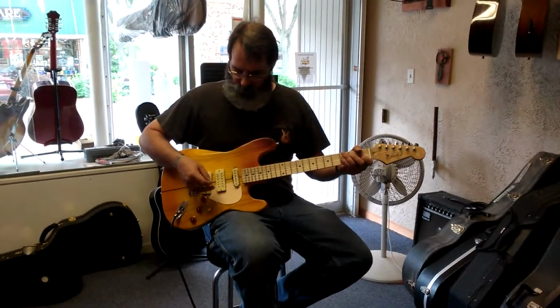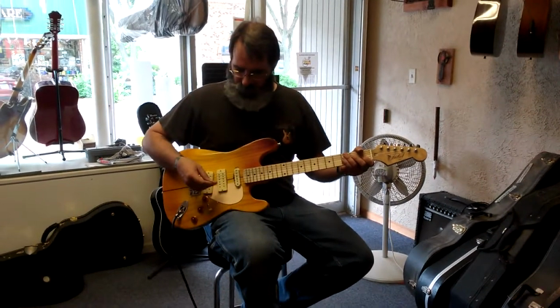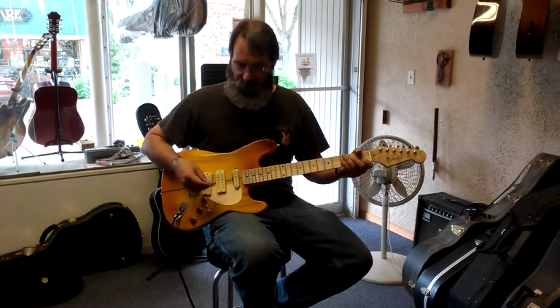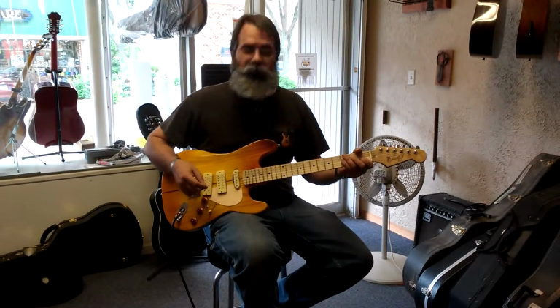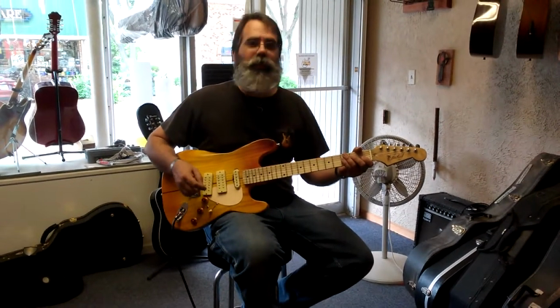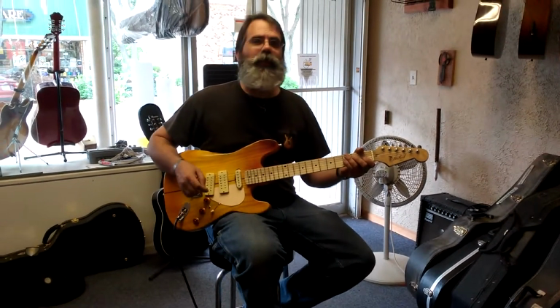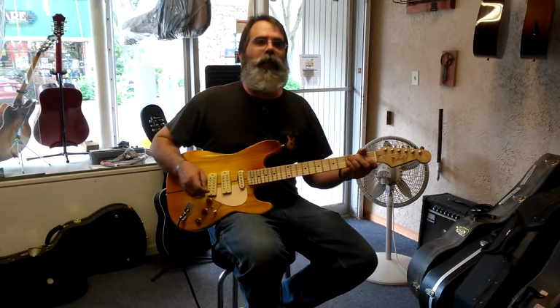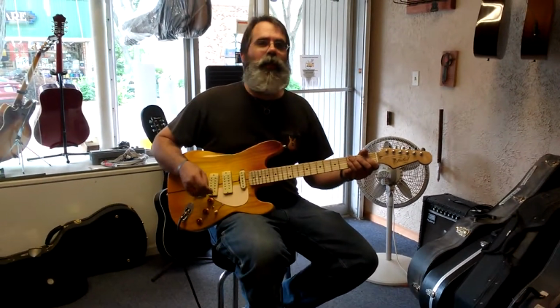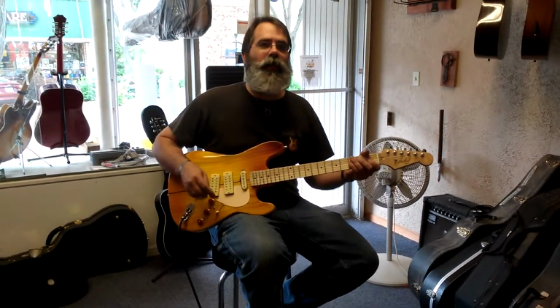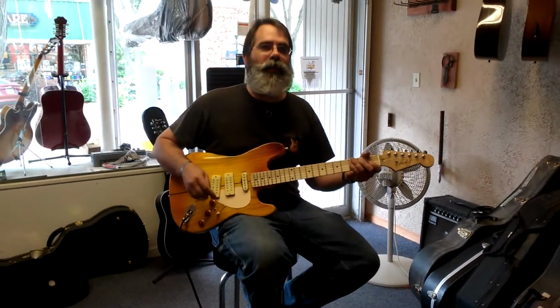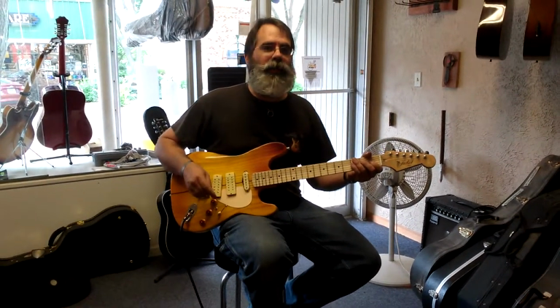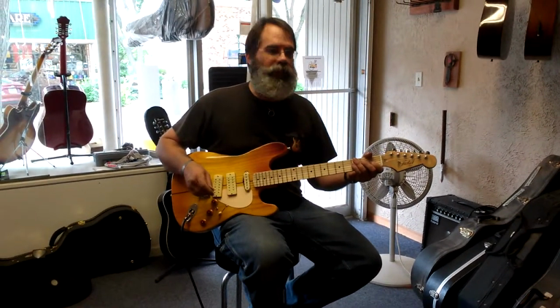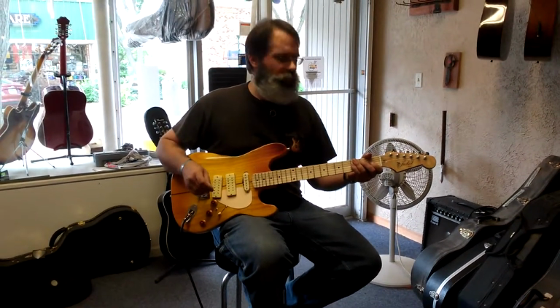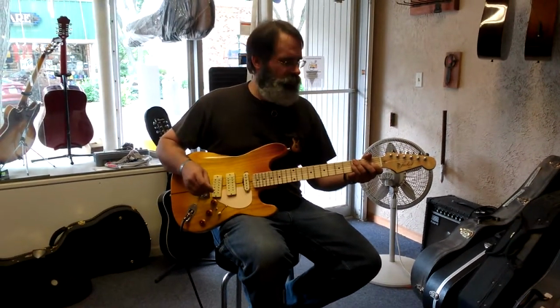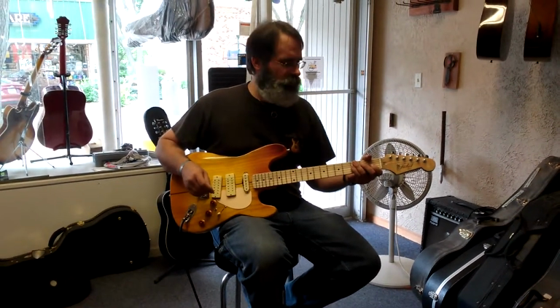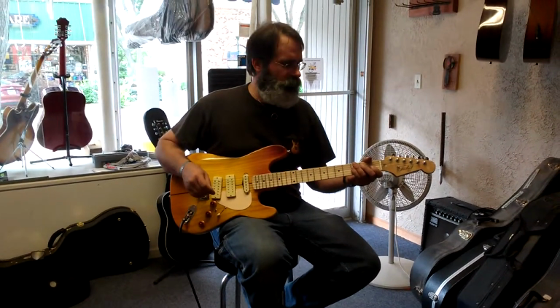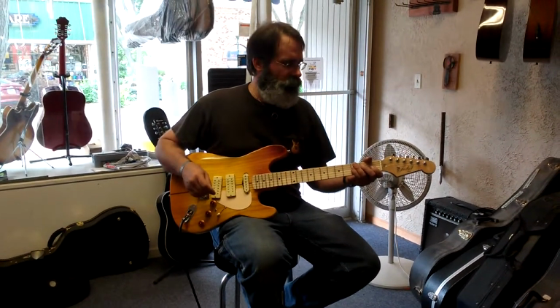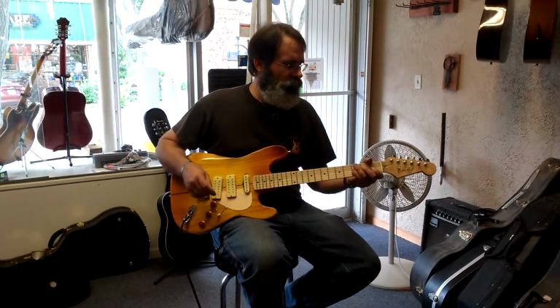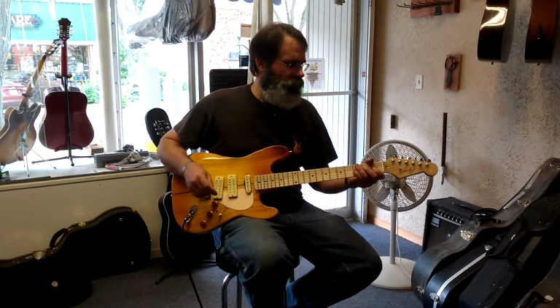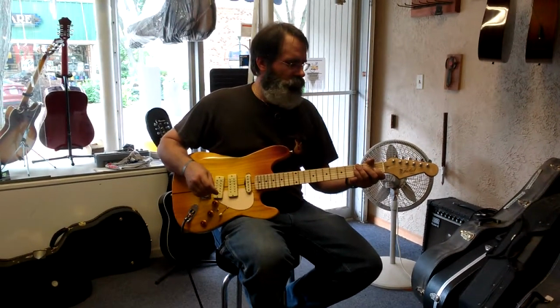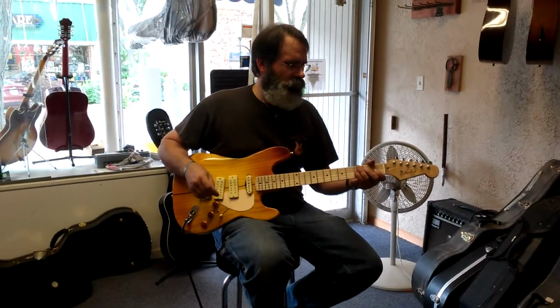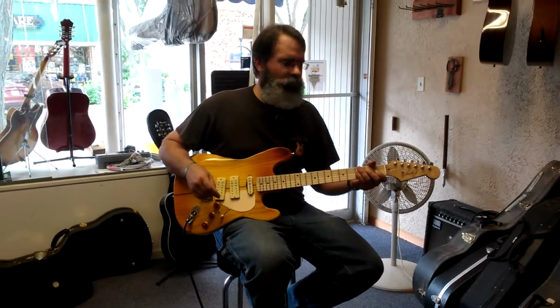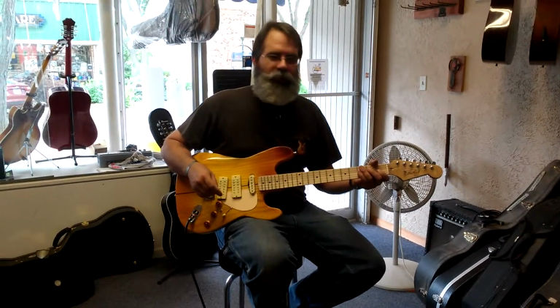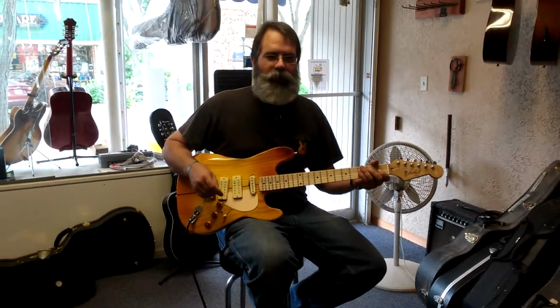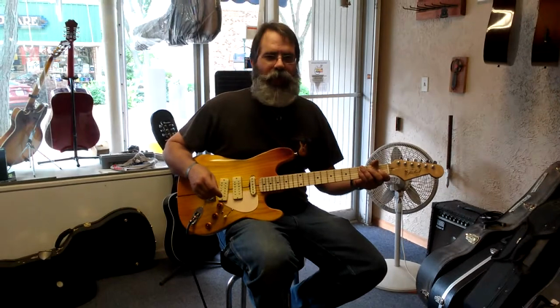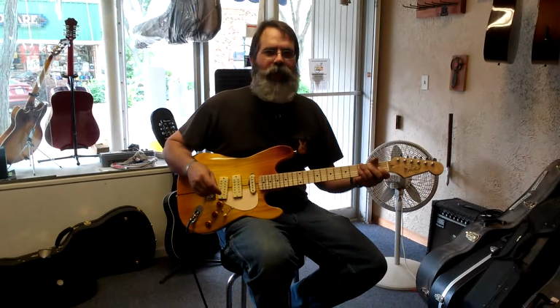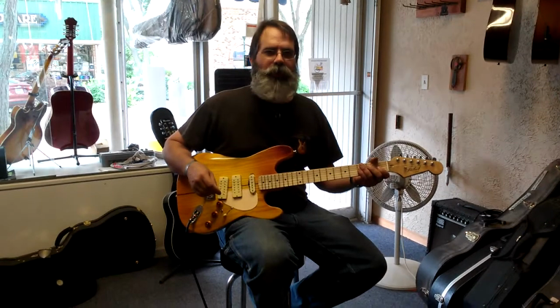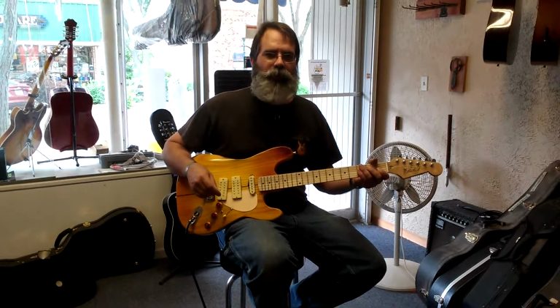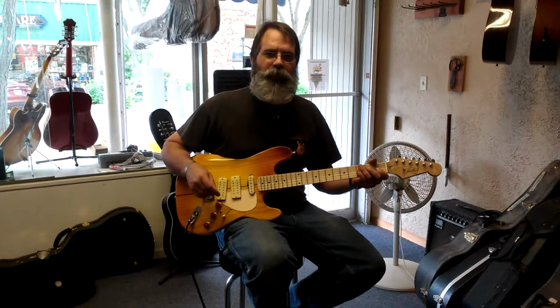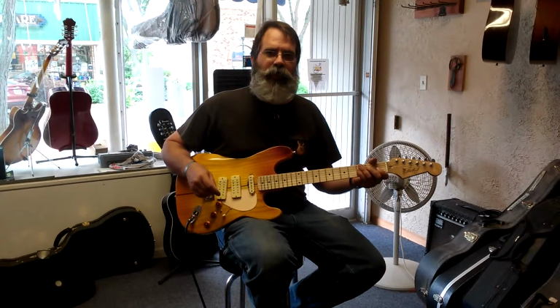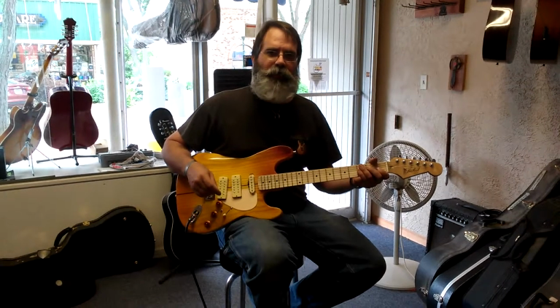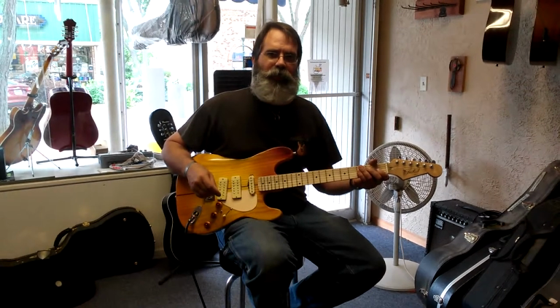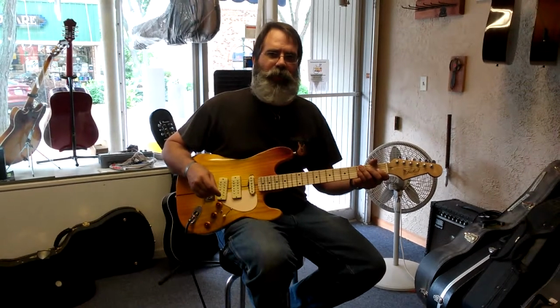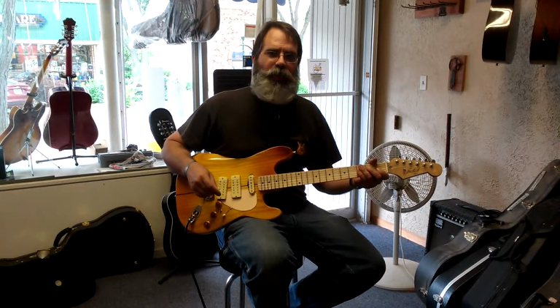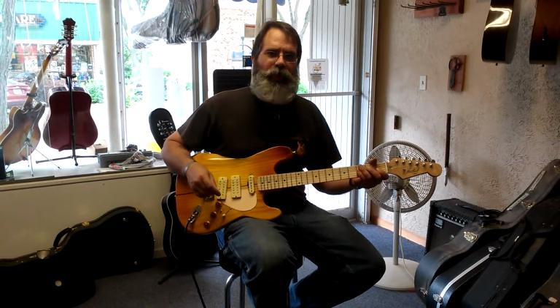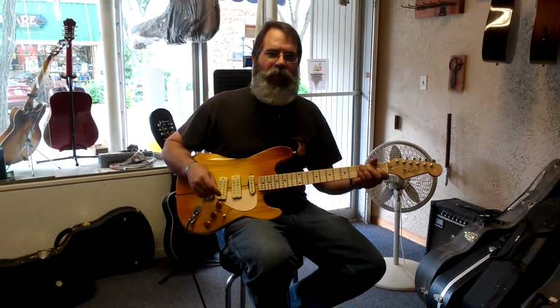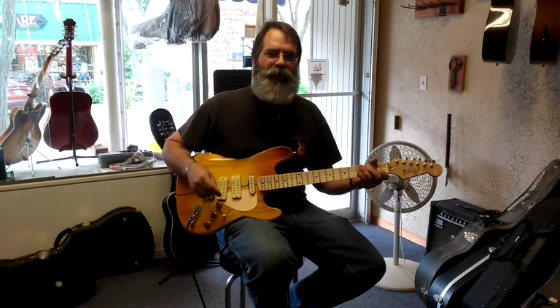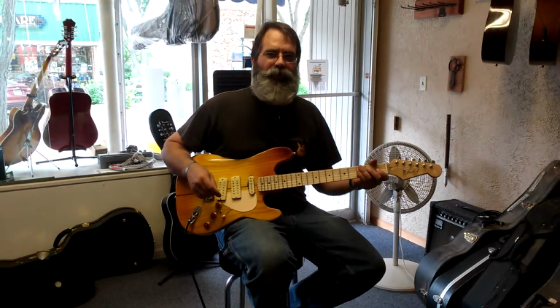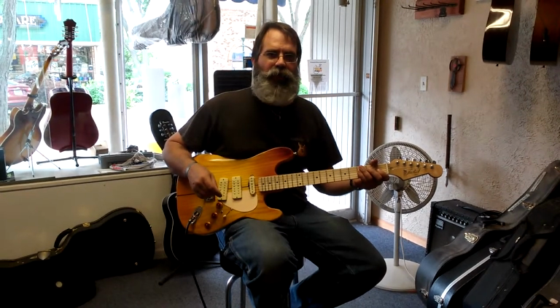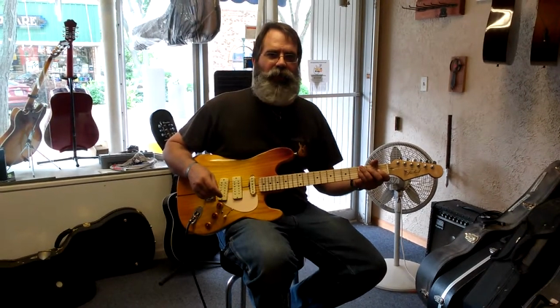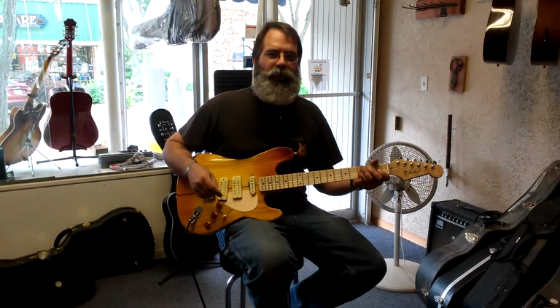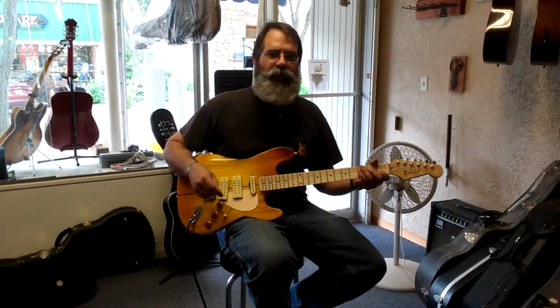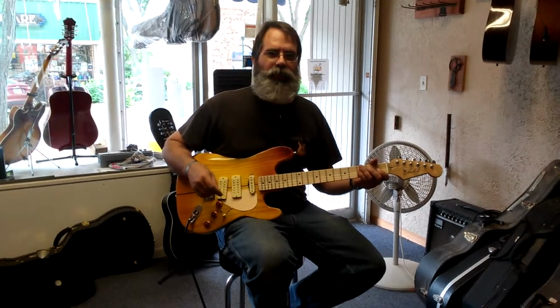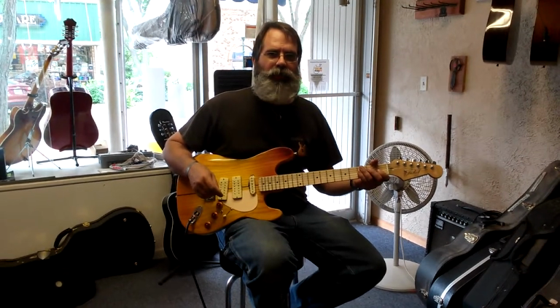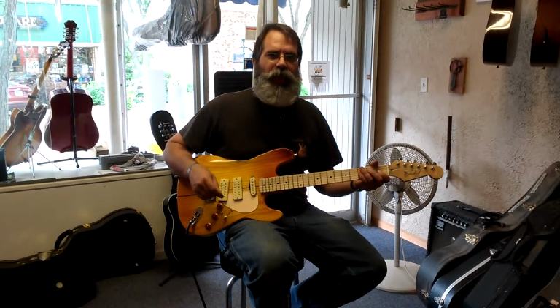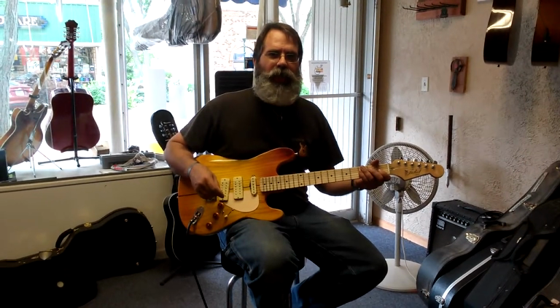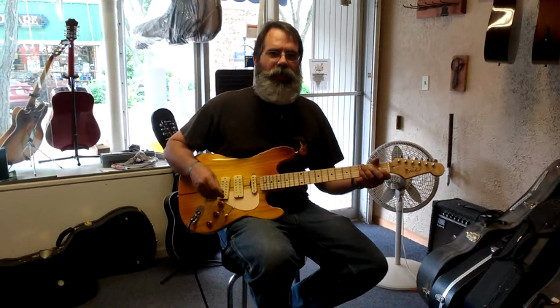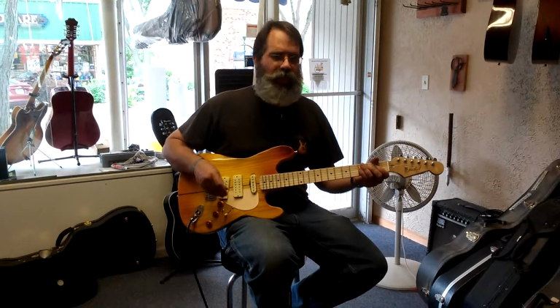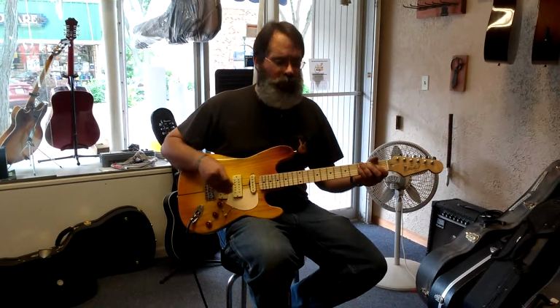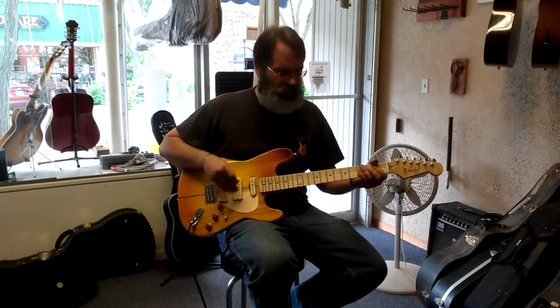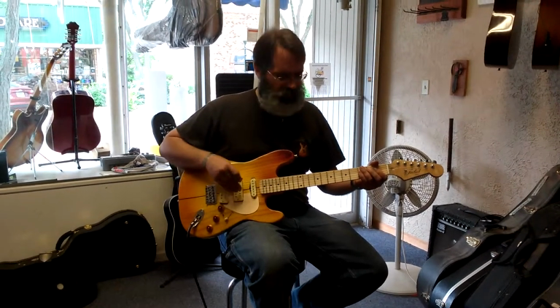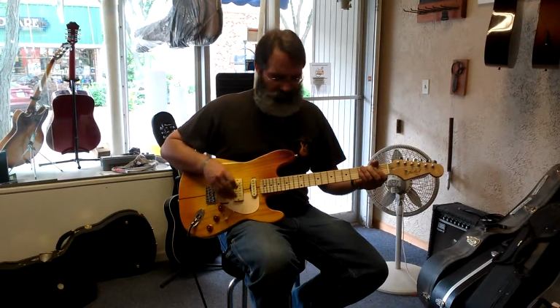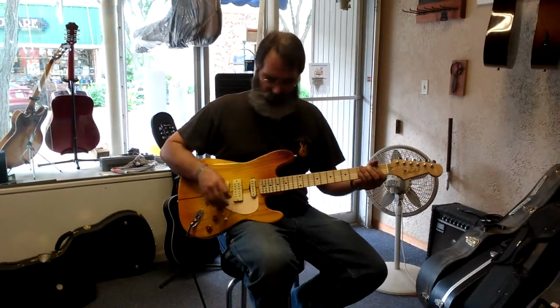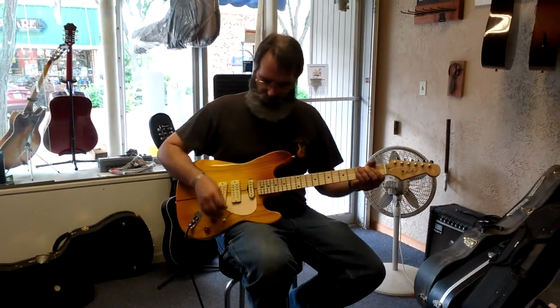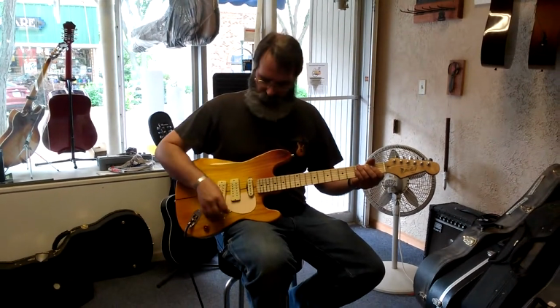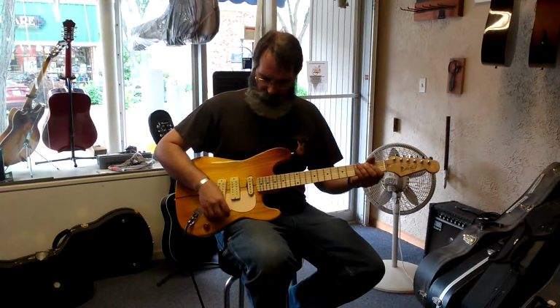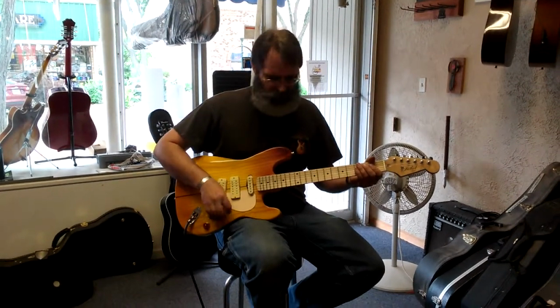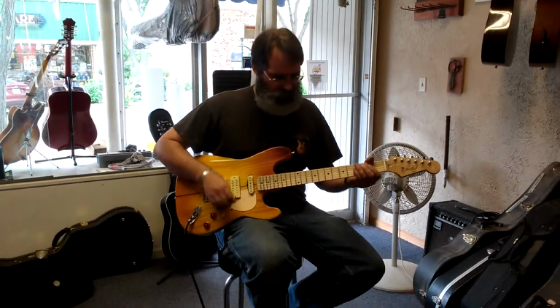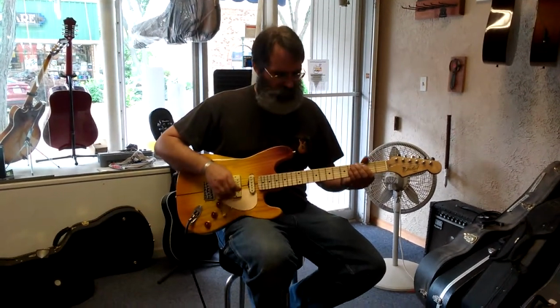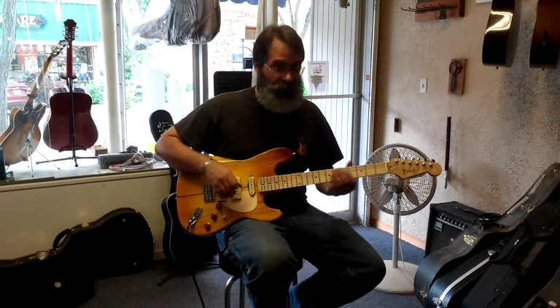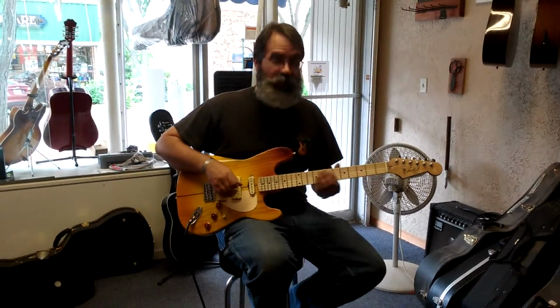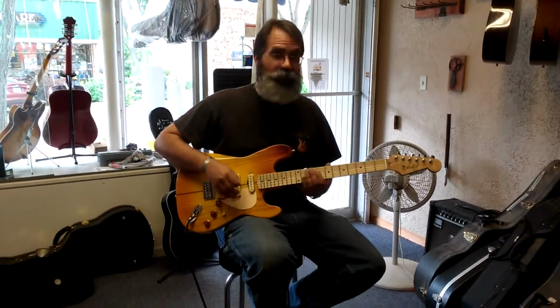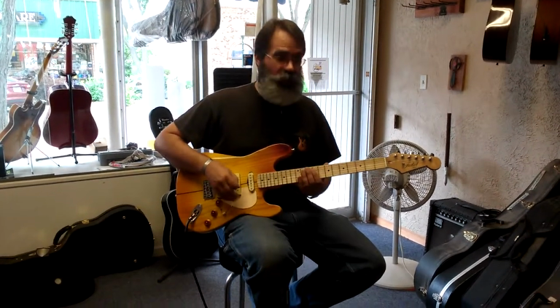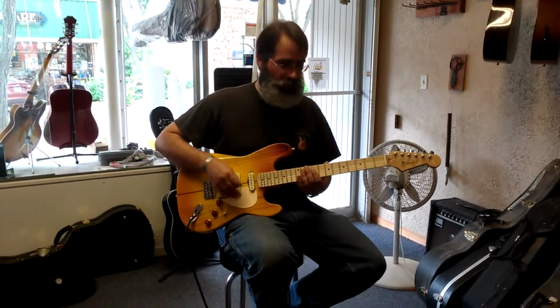Brand new guitar. This is kind of the first time it's been through an amplifier other than checking it out to make sure that things work.